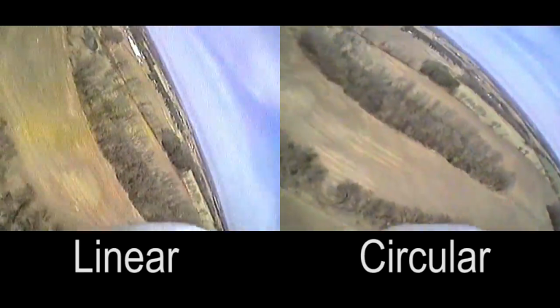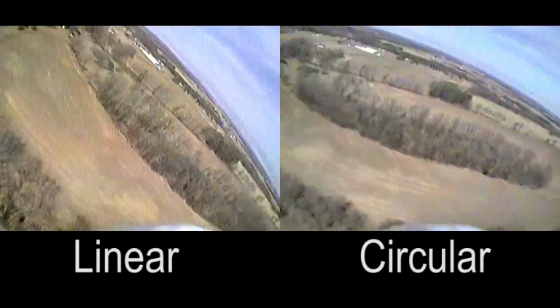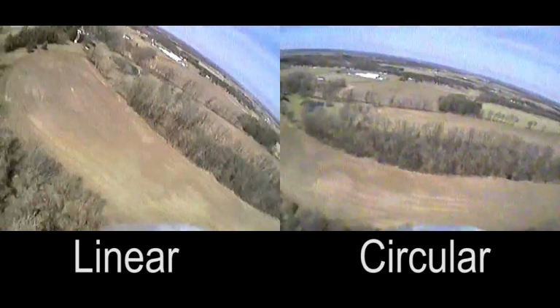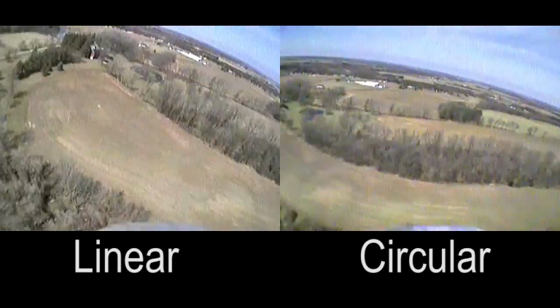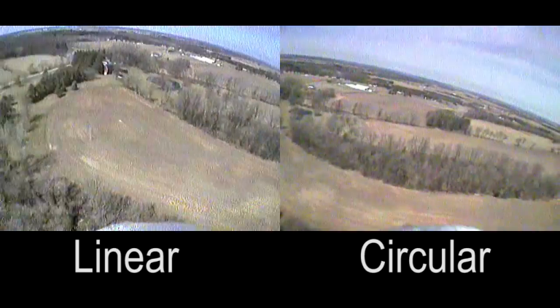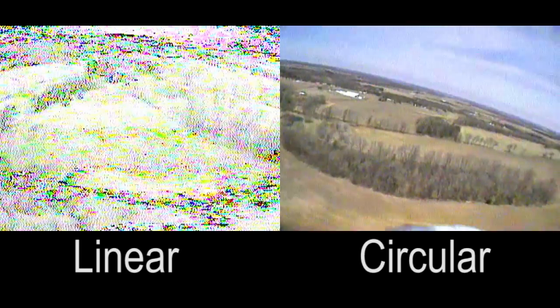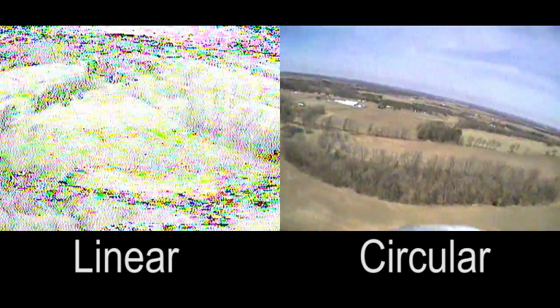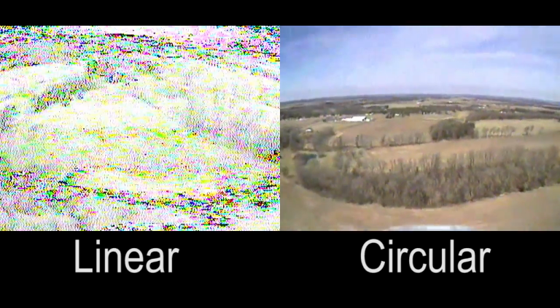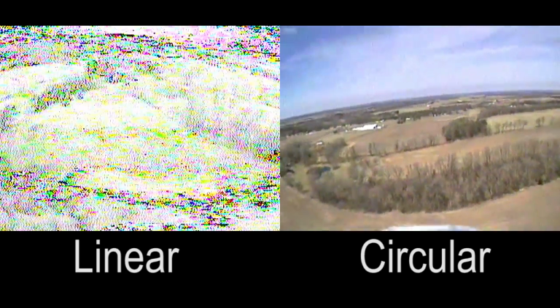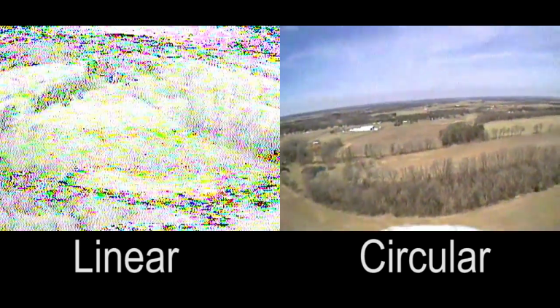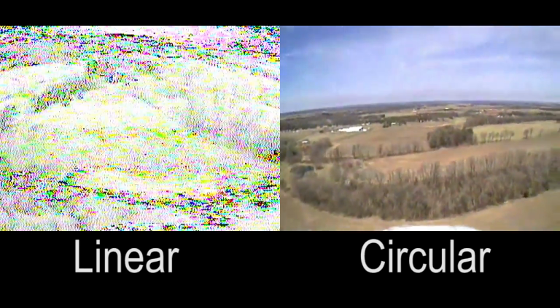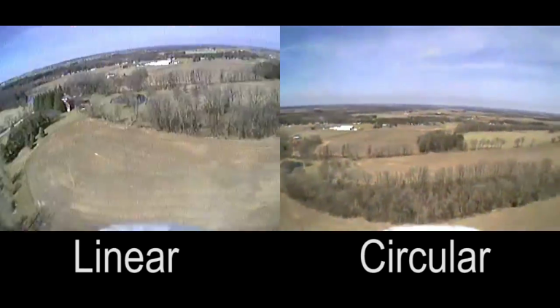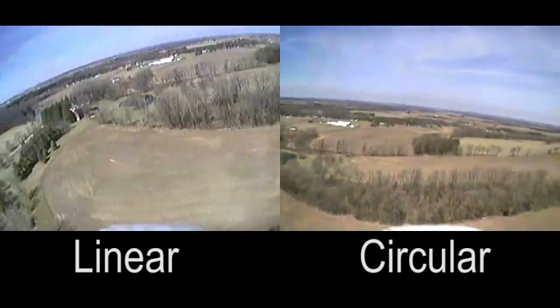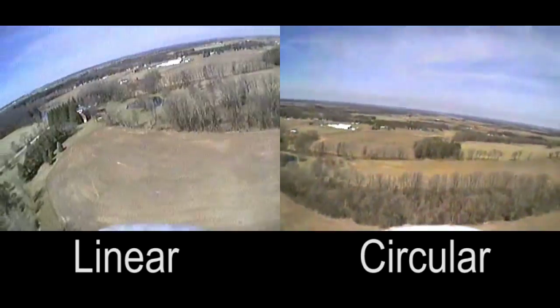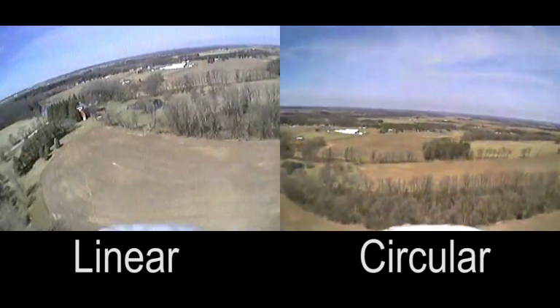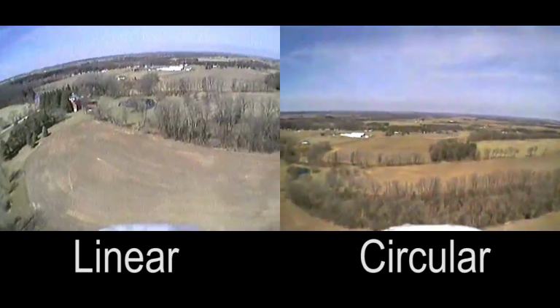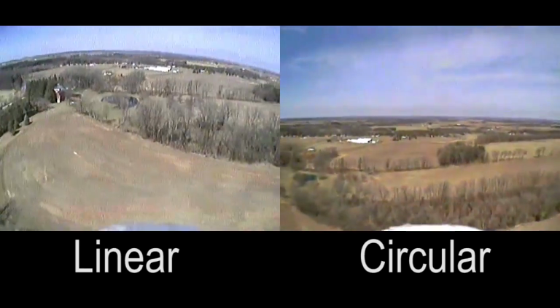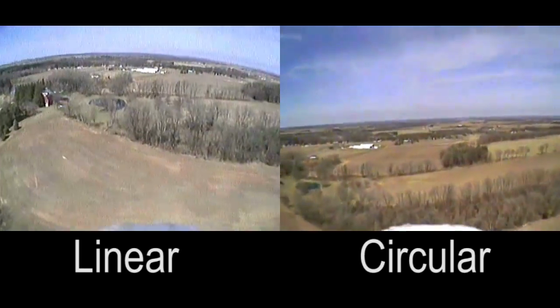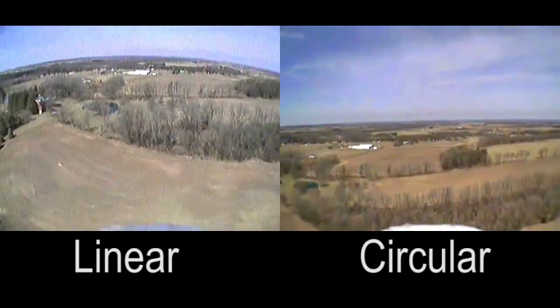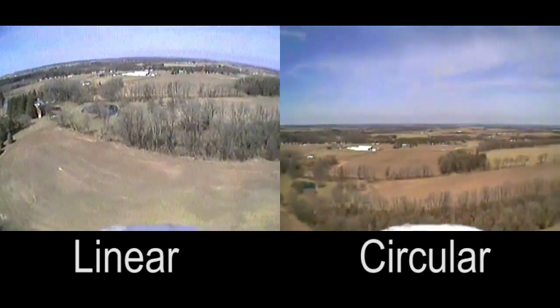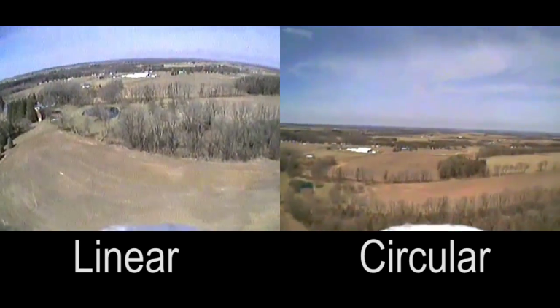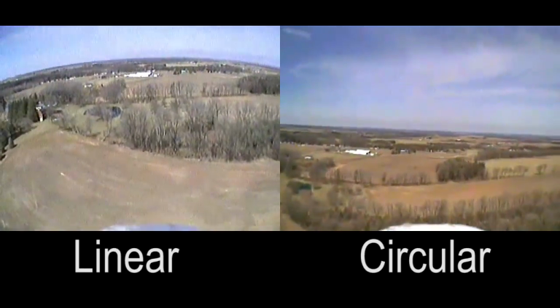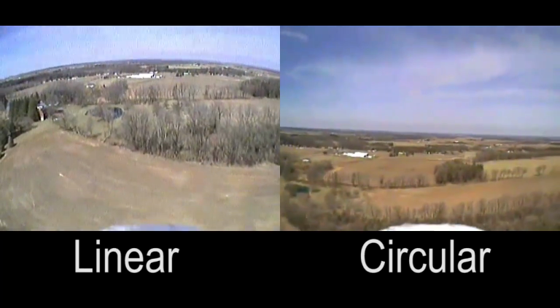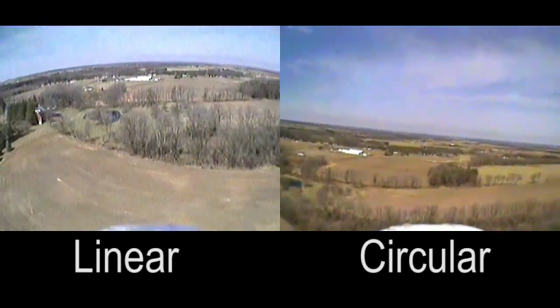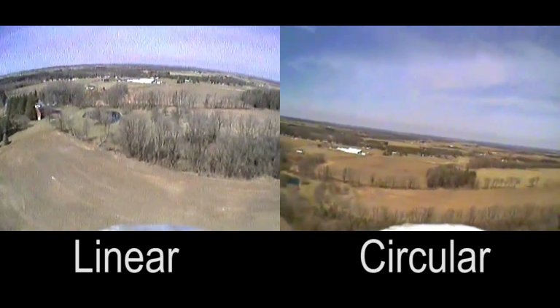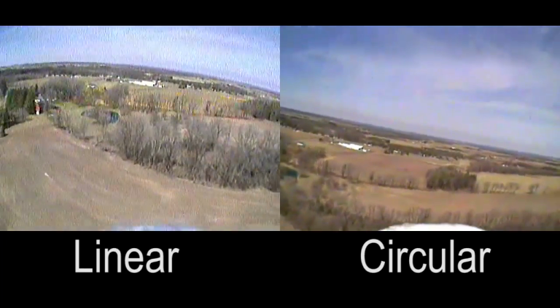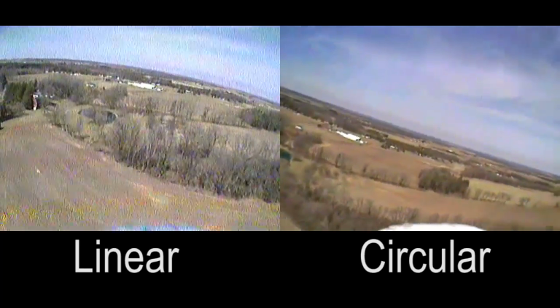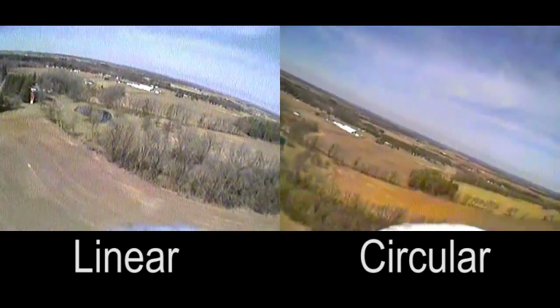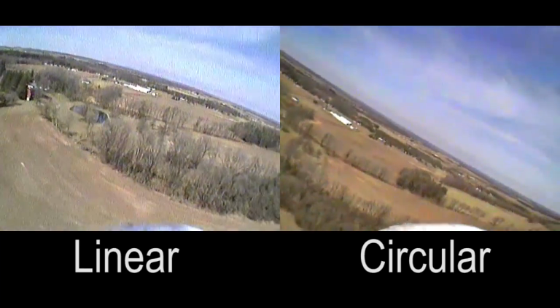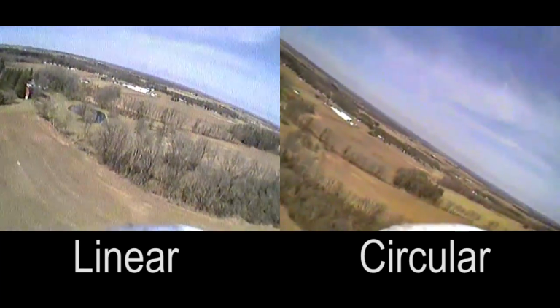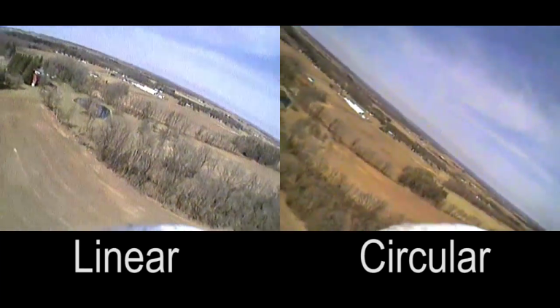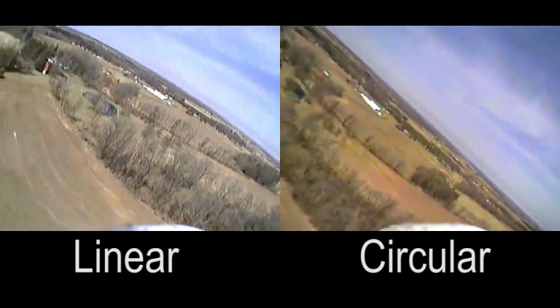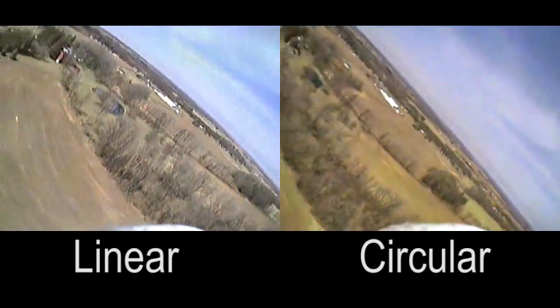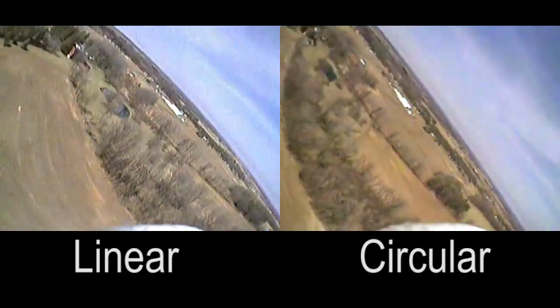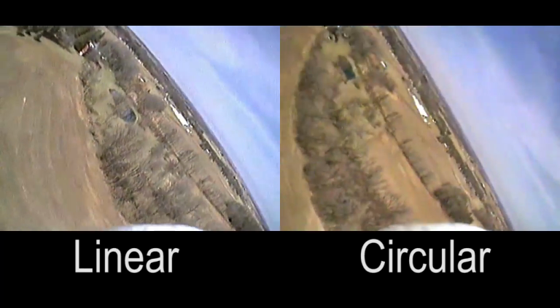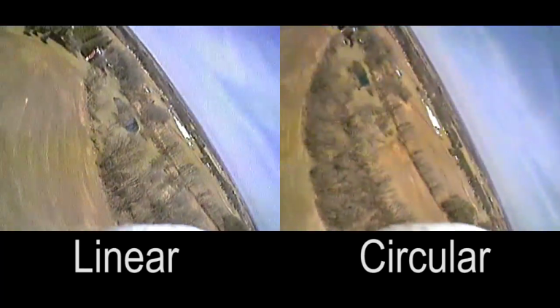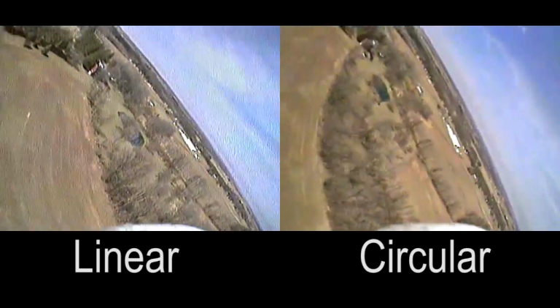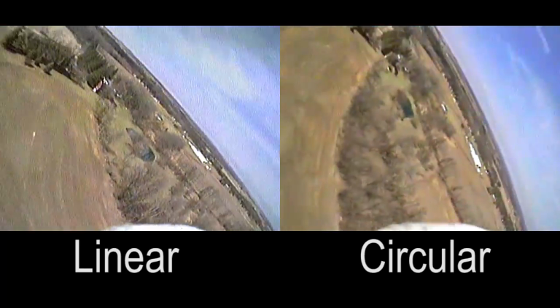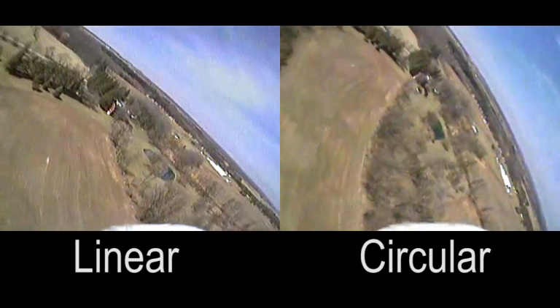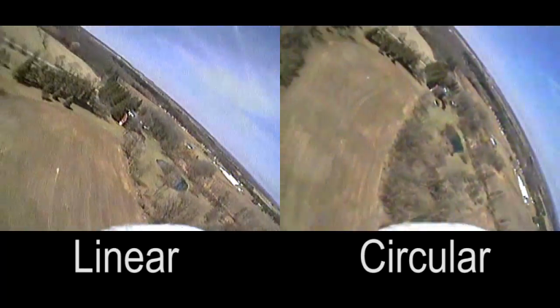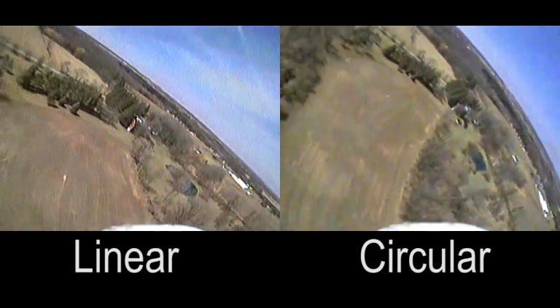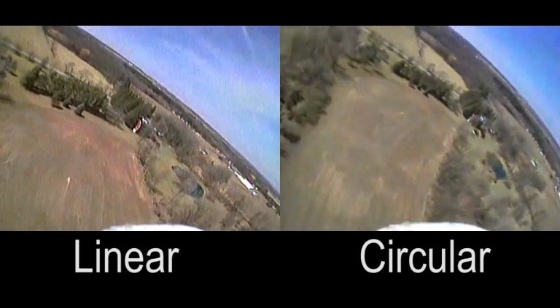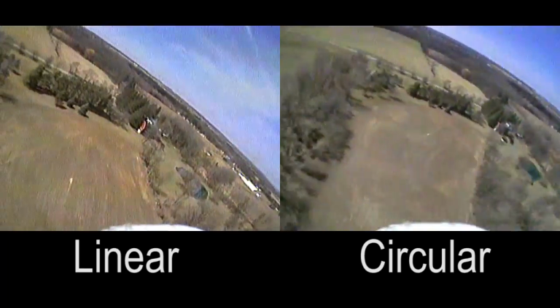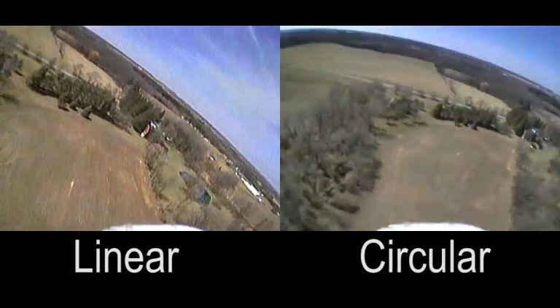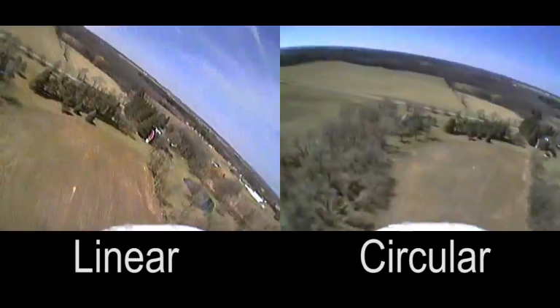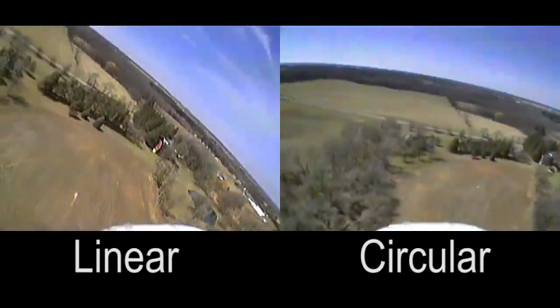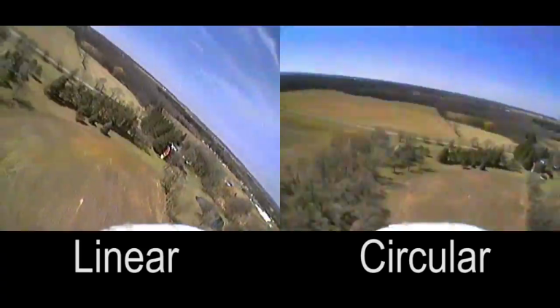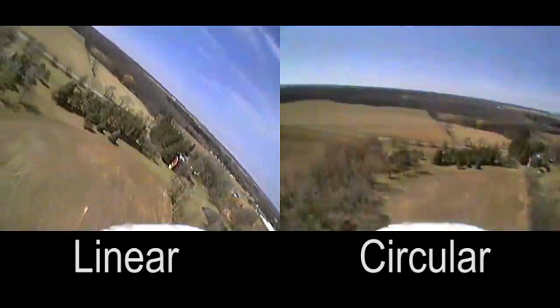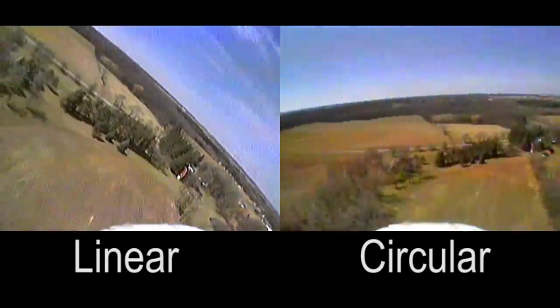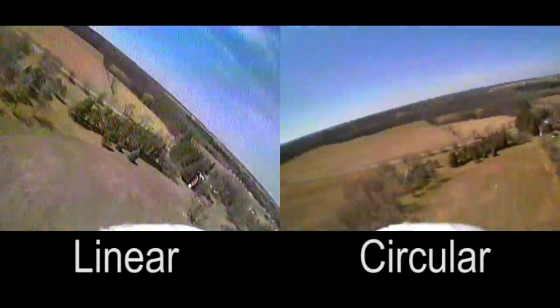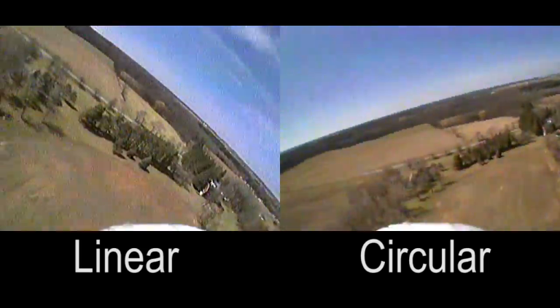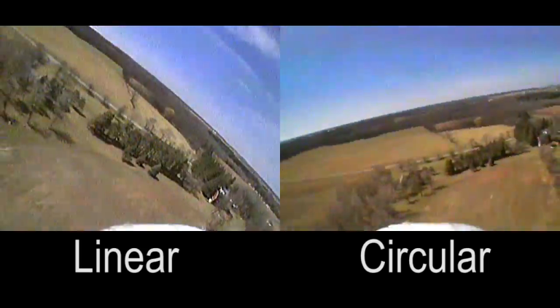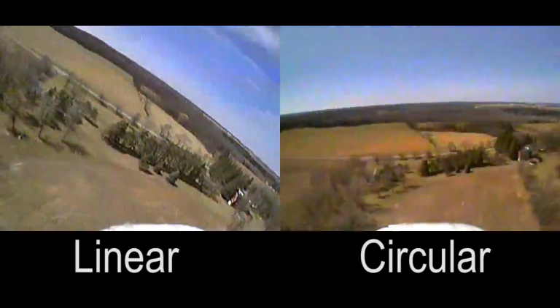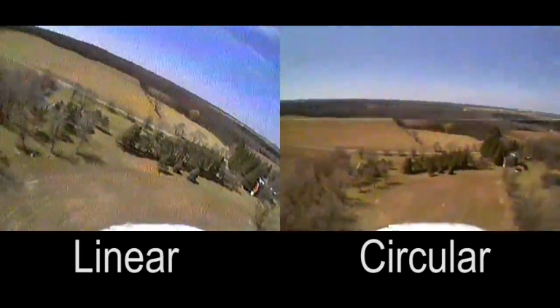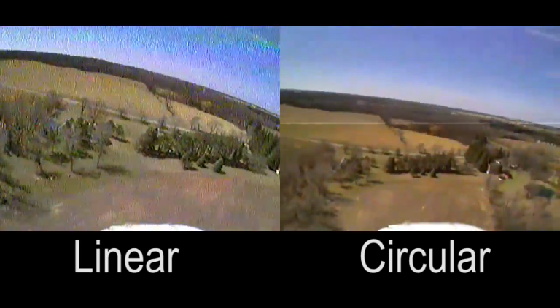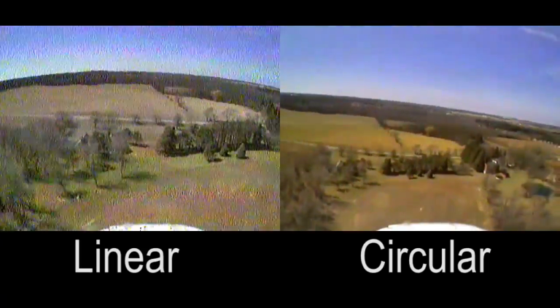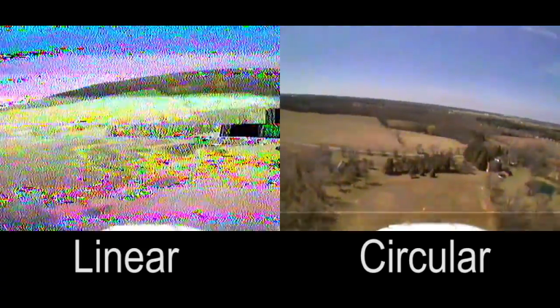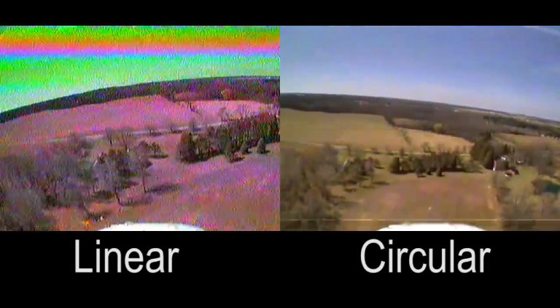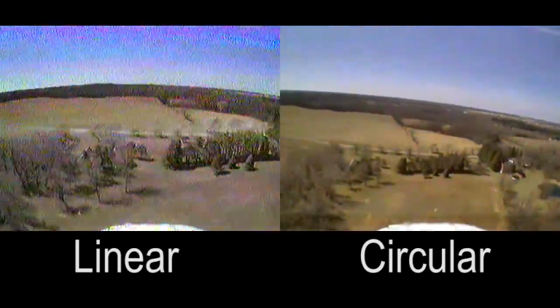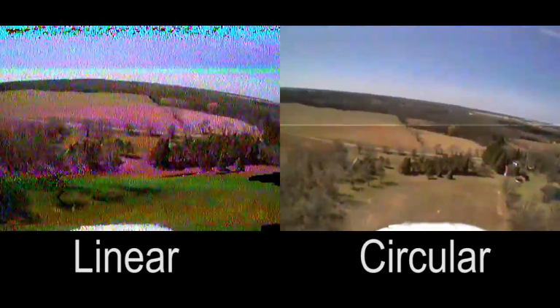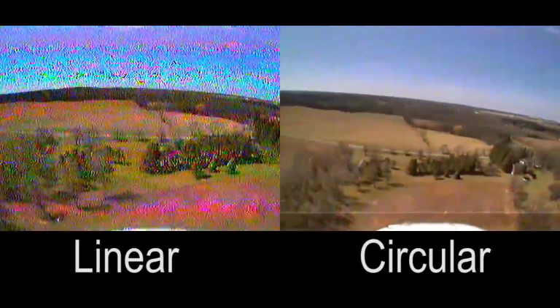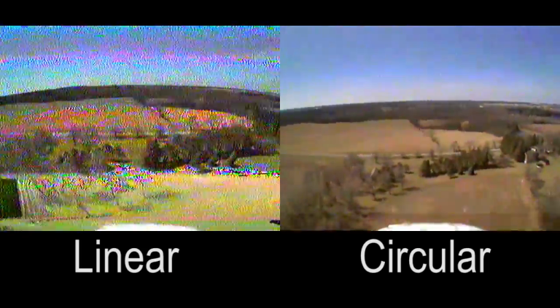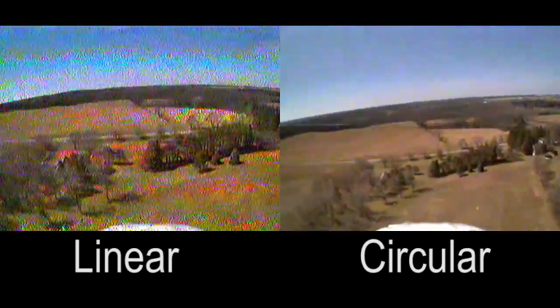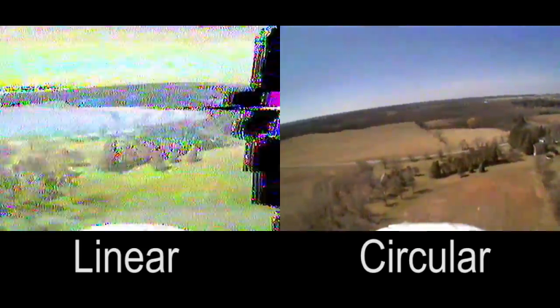Here again, the linearly polarized antennas seem to have some severe glitching as I come in for landing.